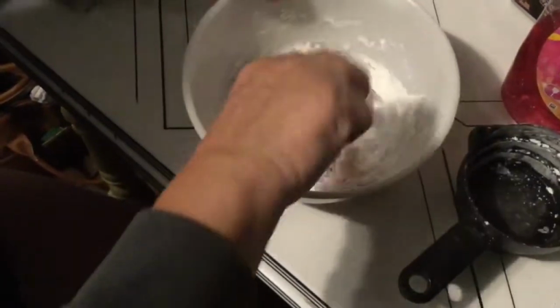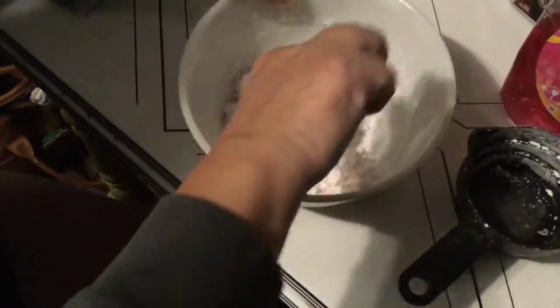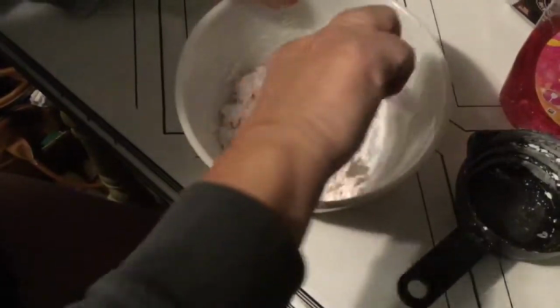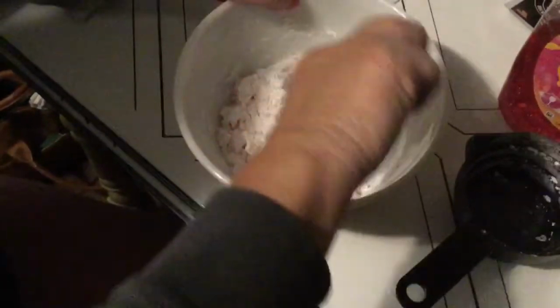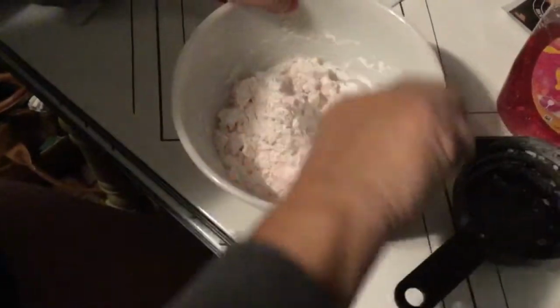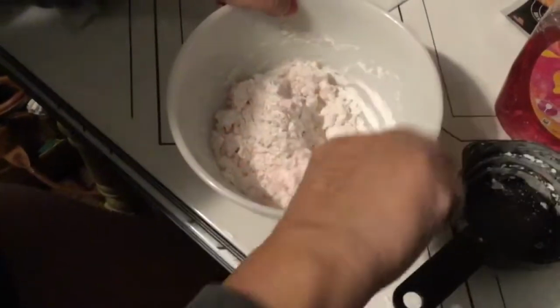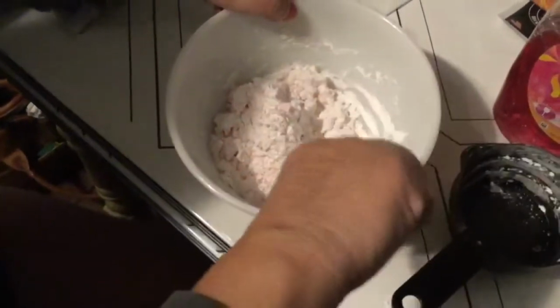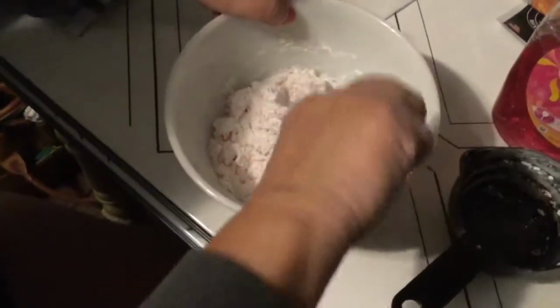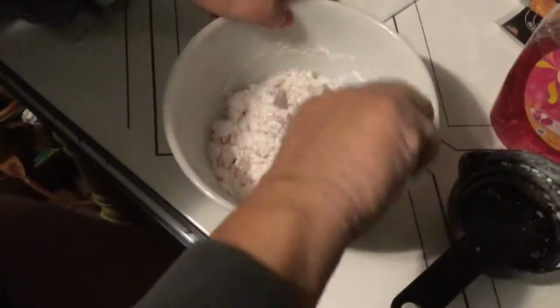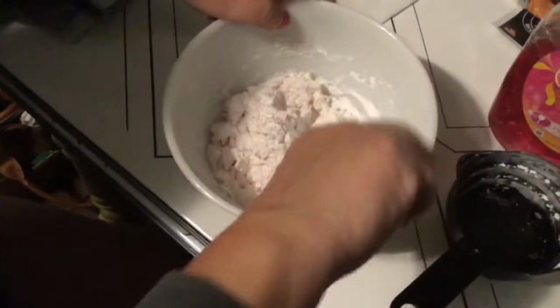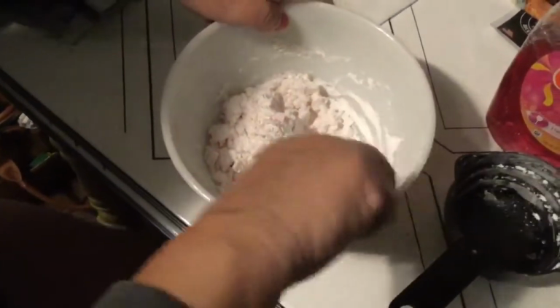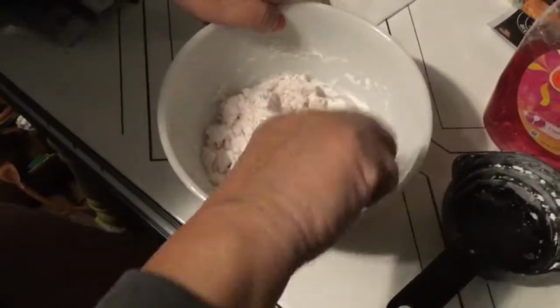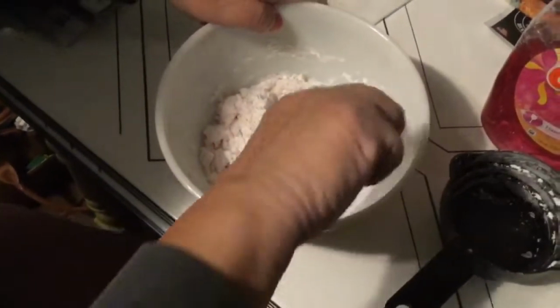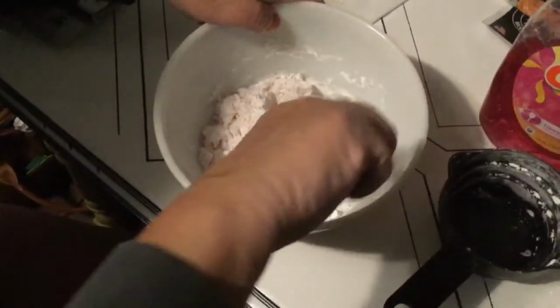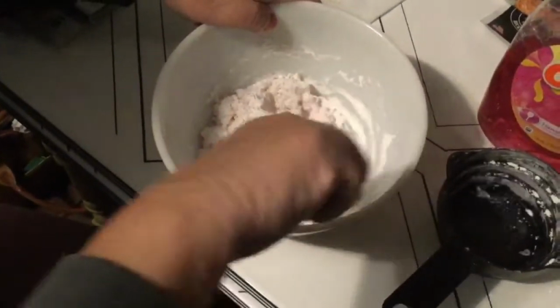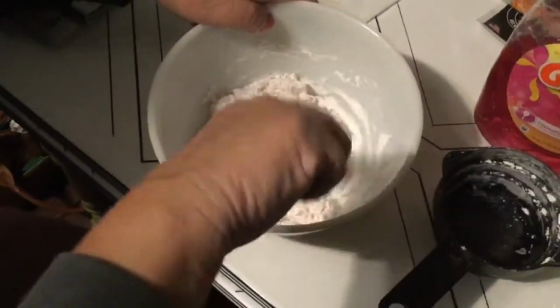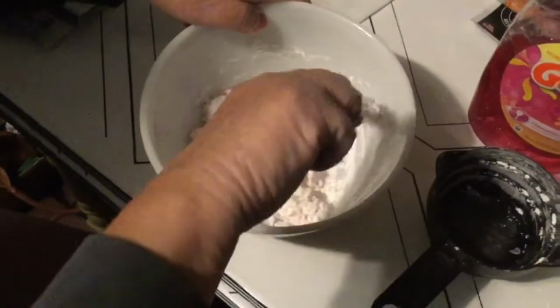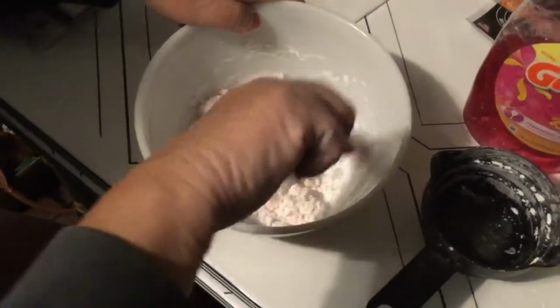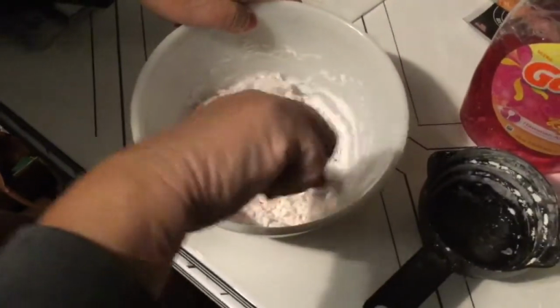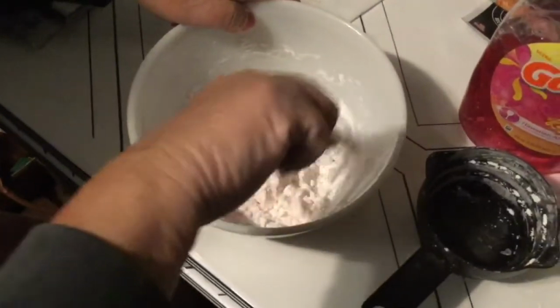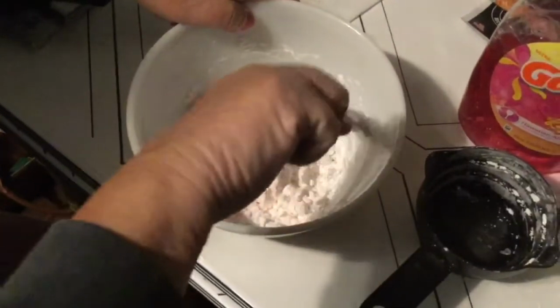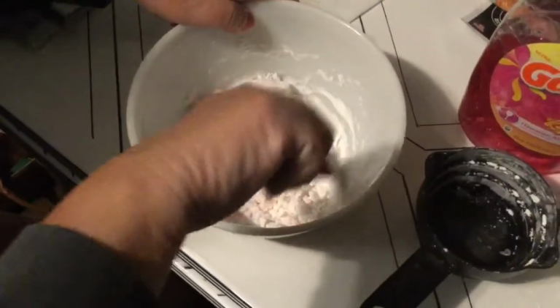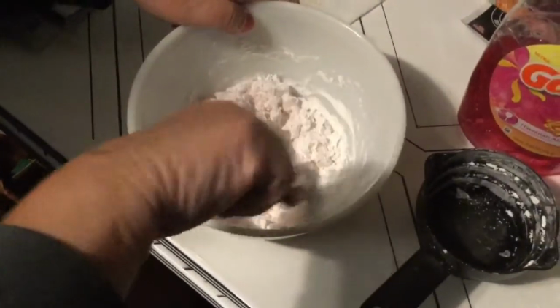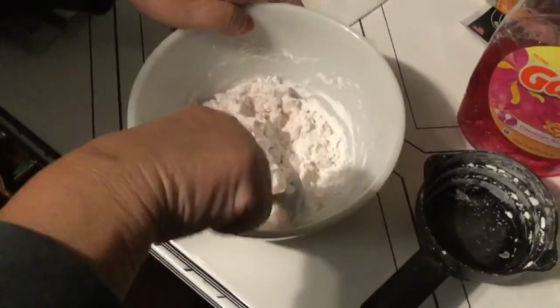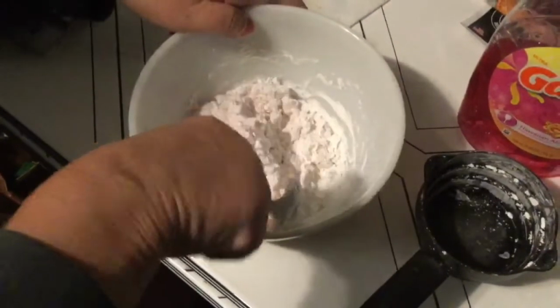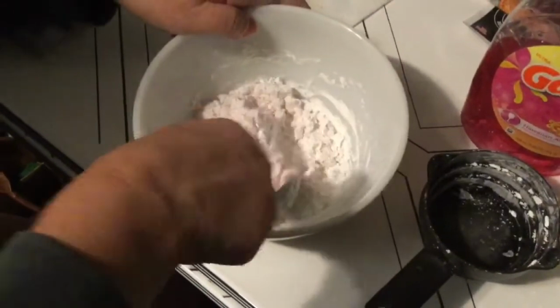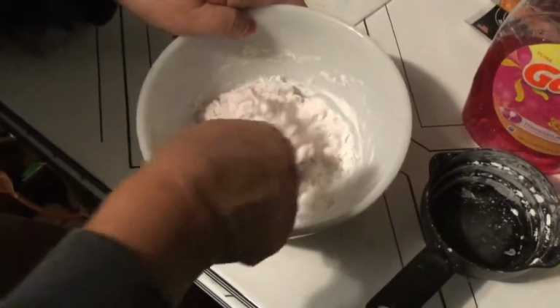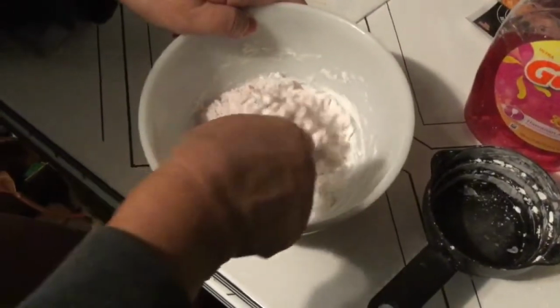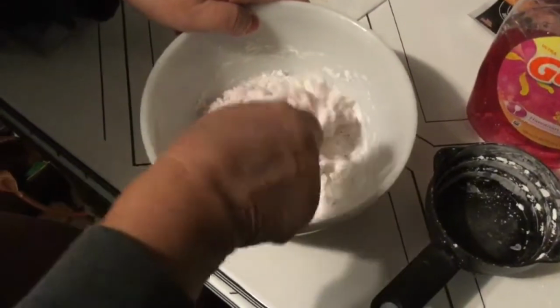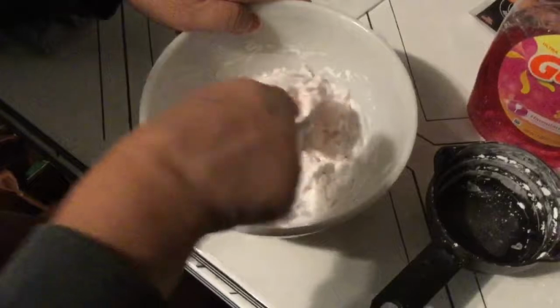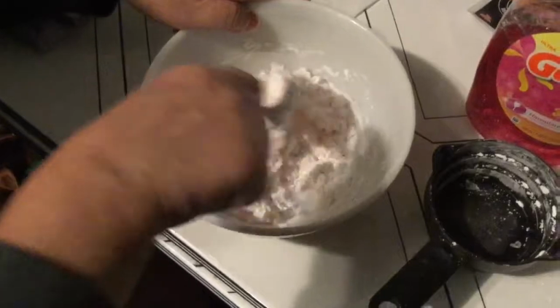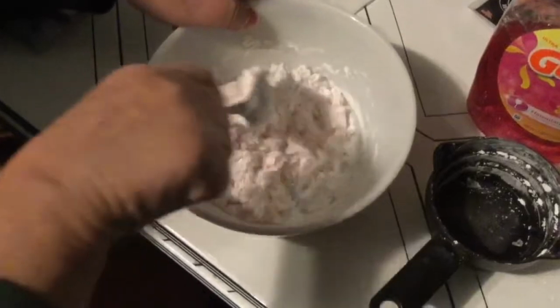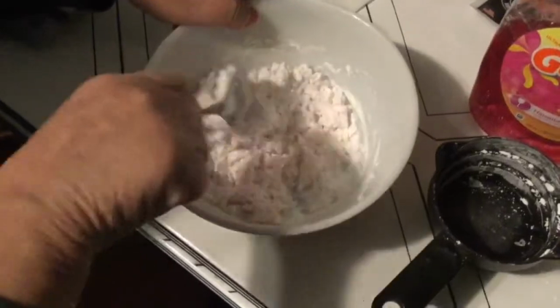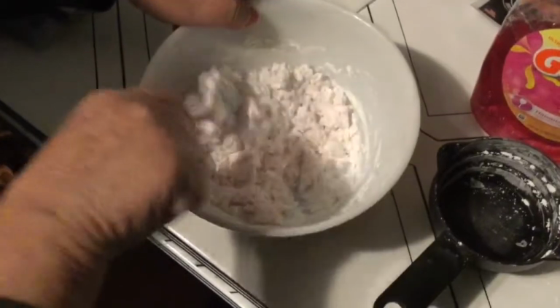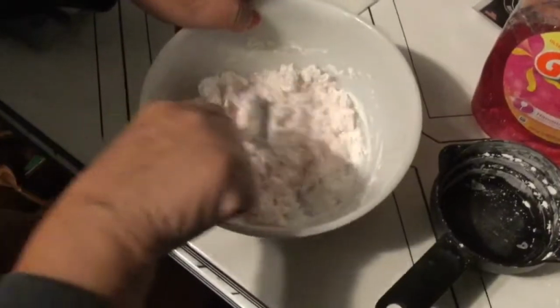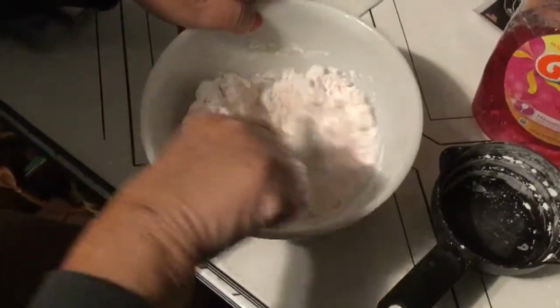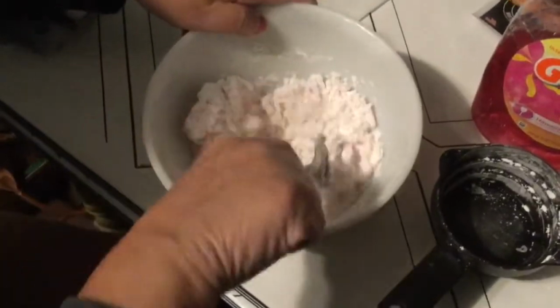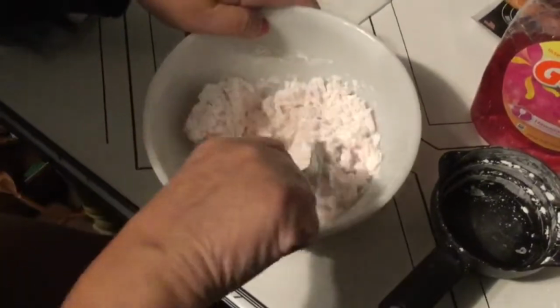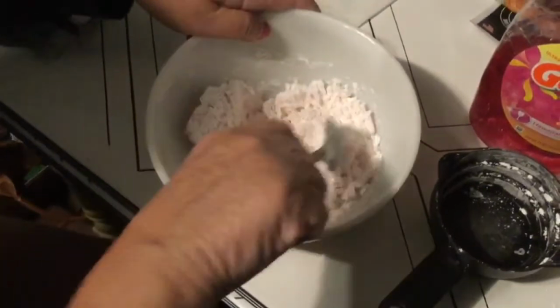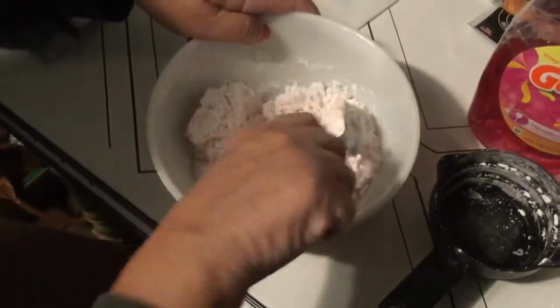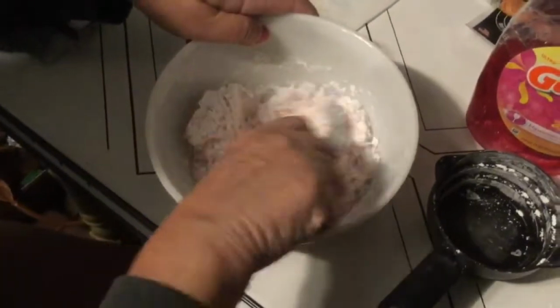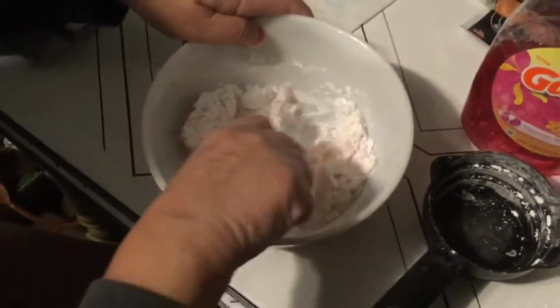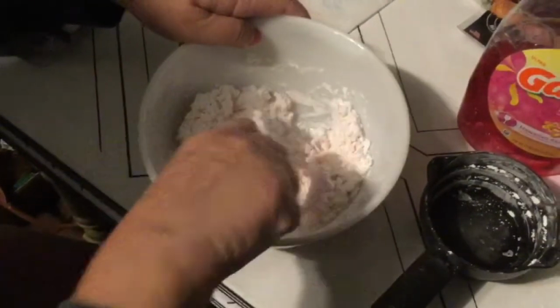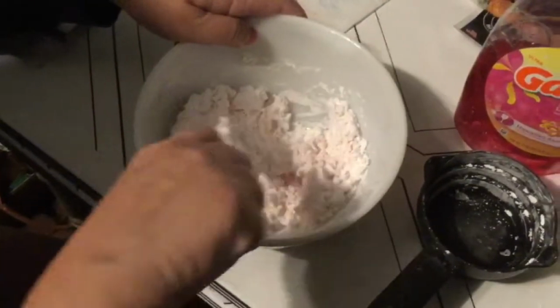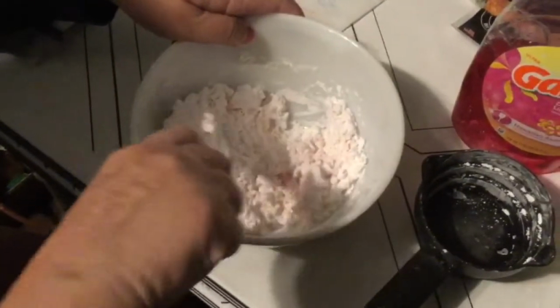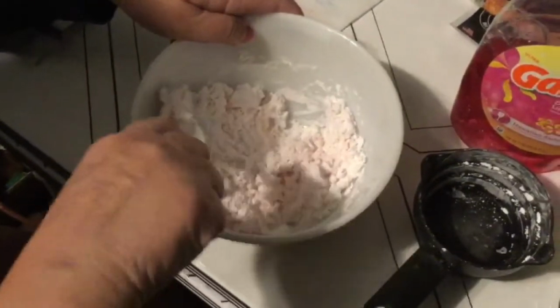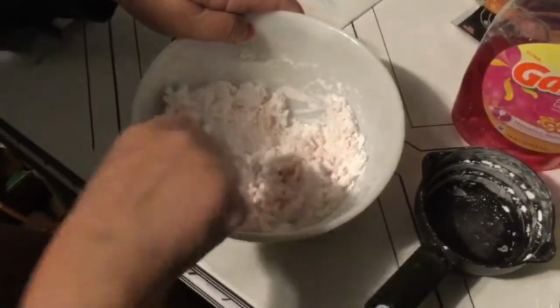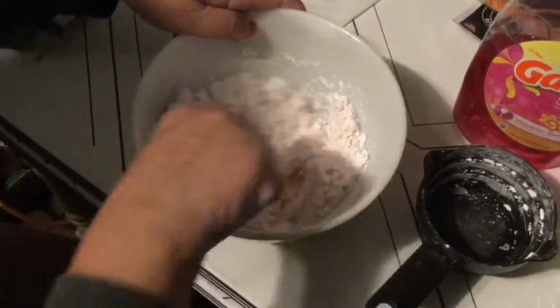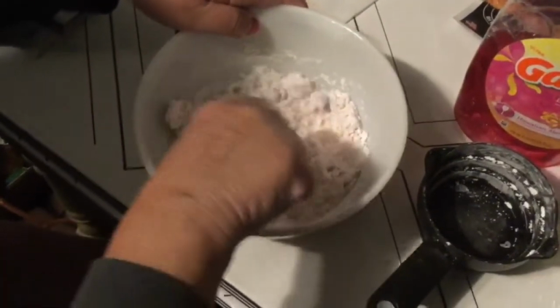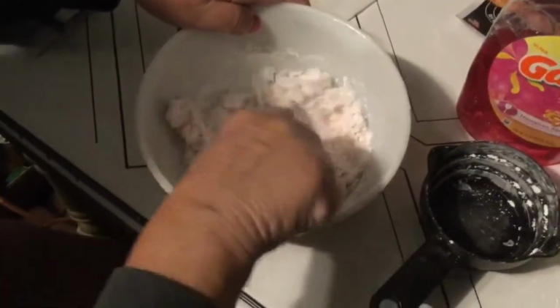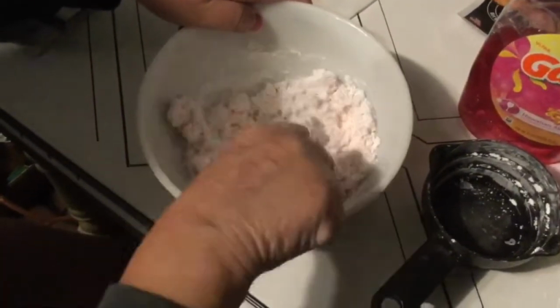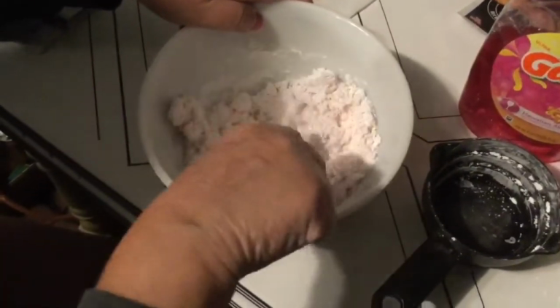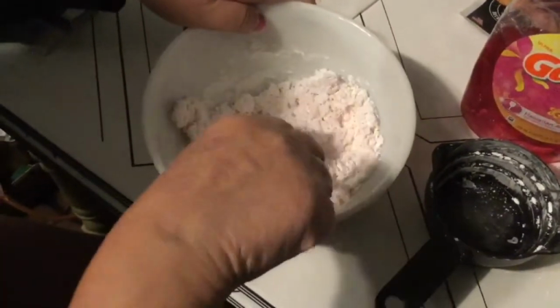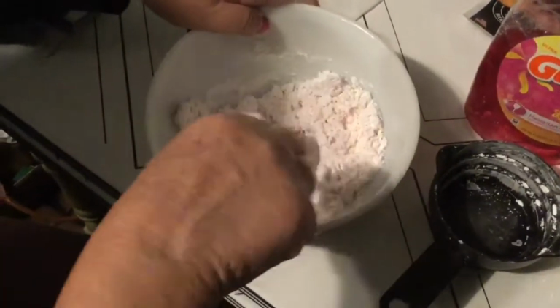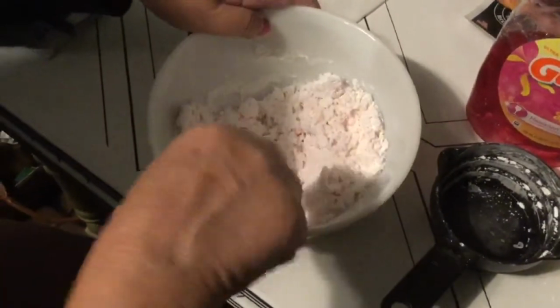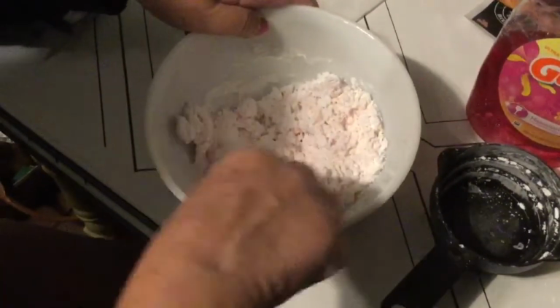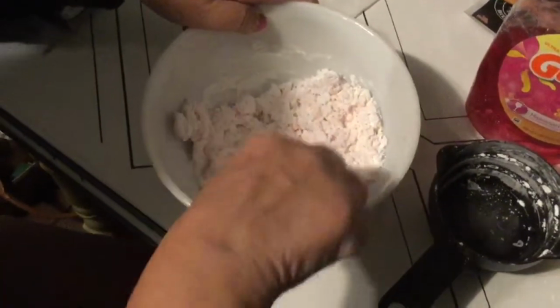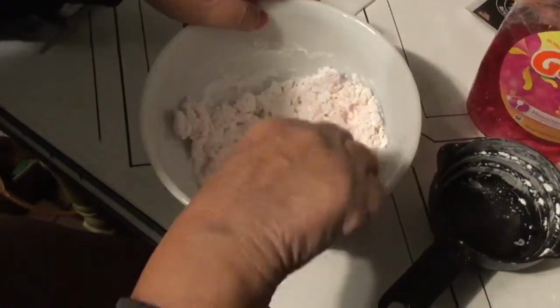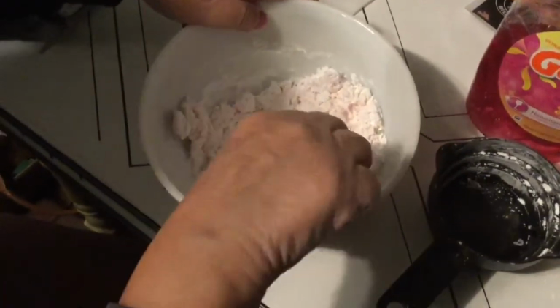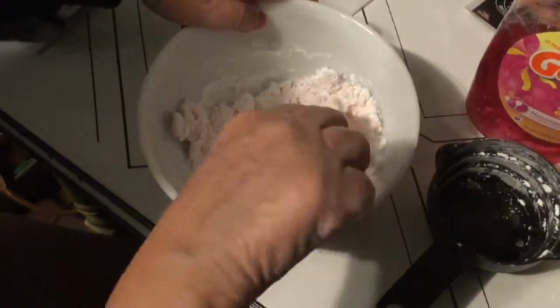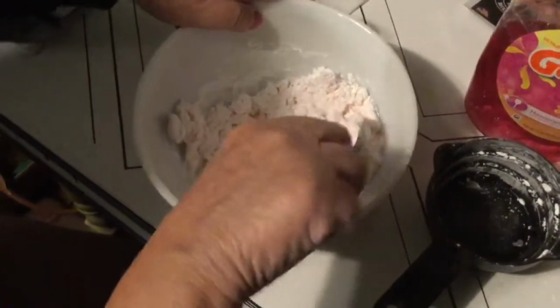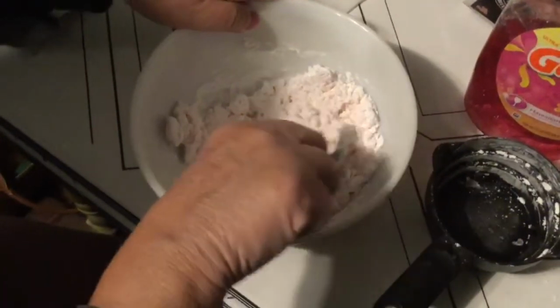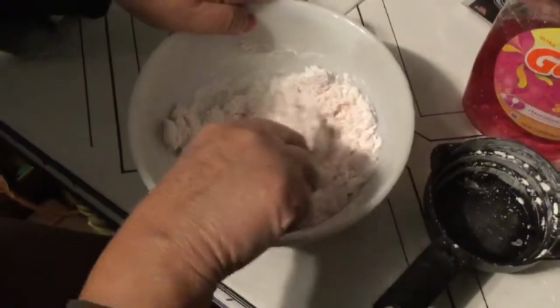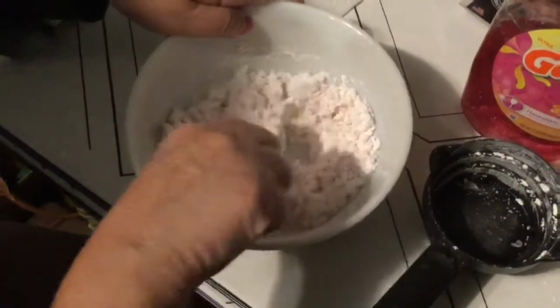If it is too thick, you can add more soap. If it is too thin, you can add more cornstarch.